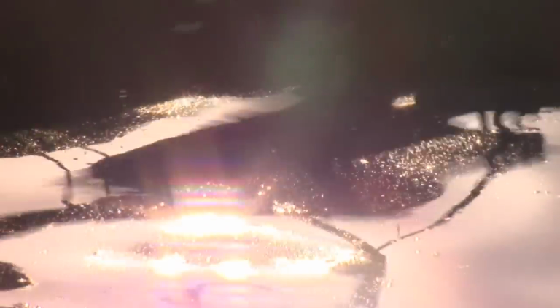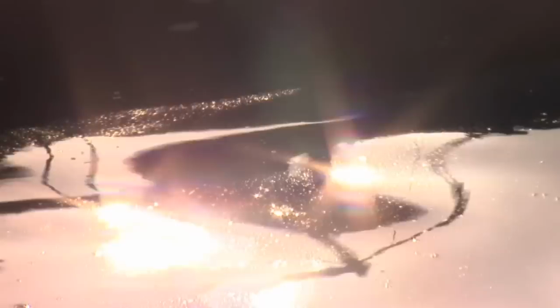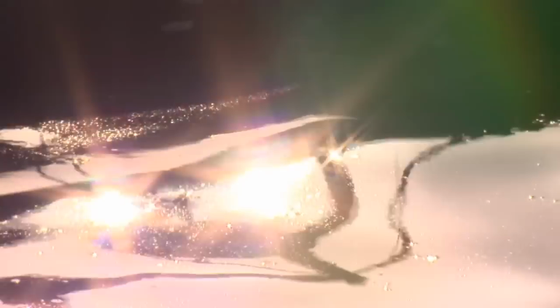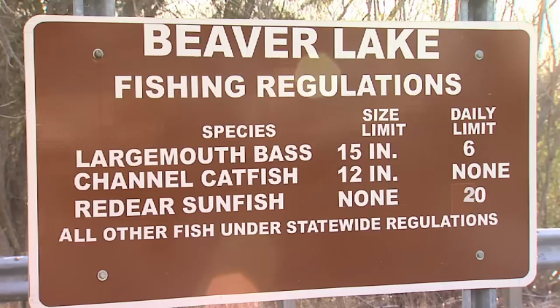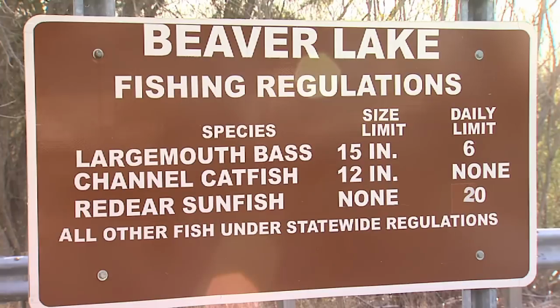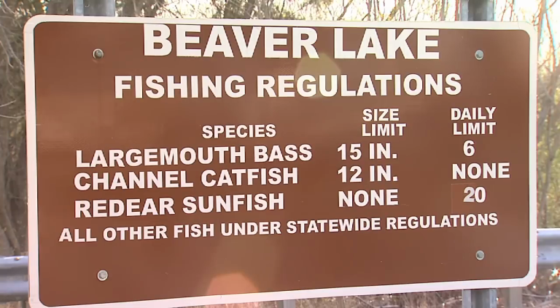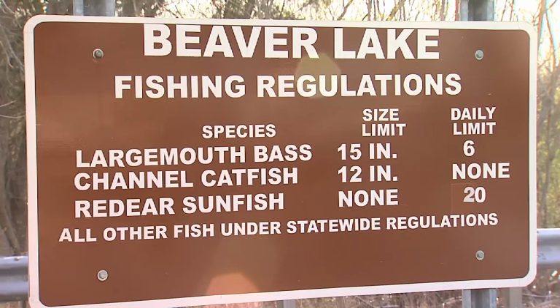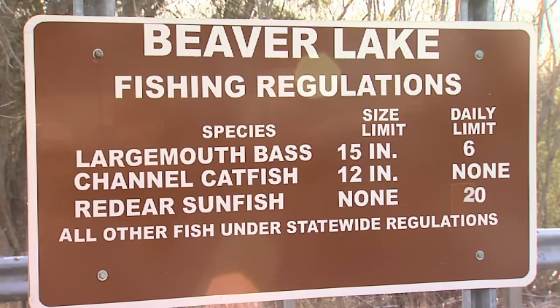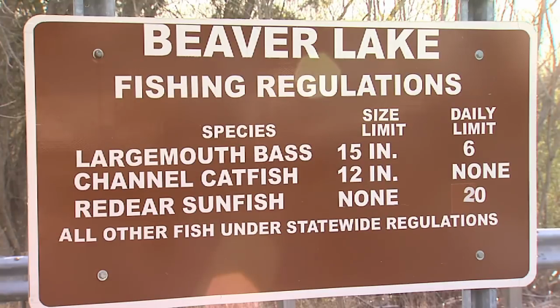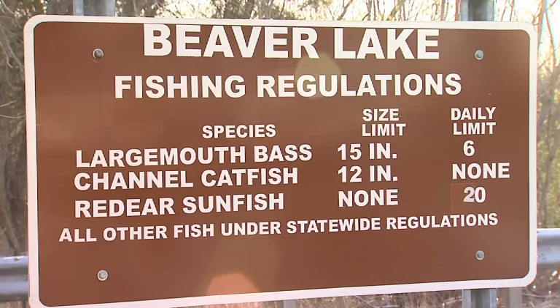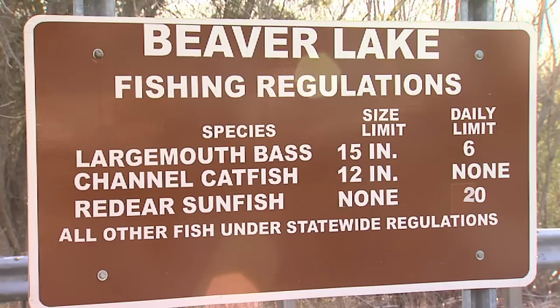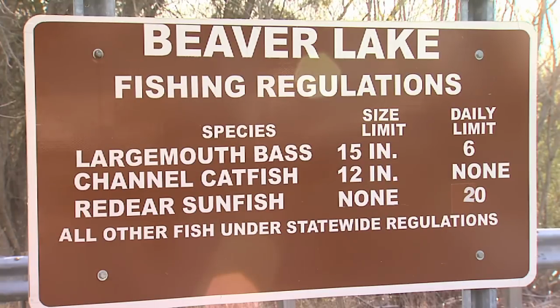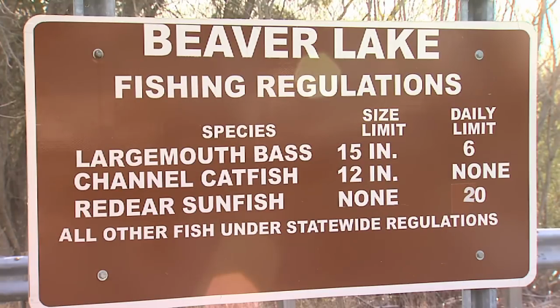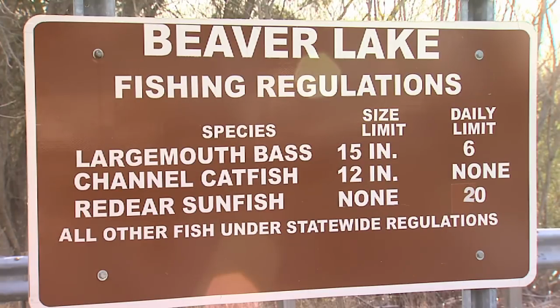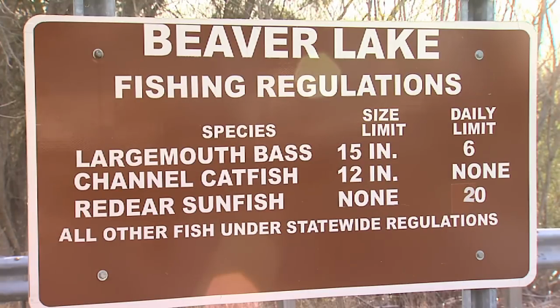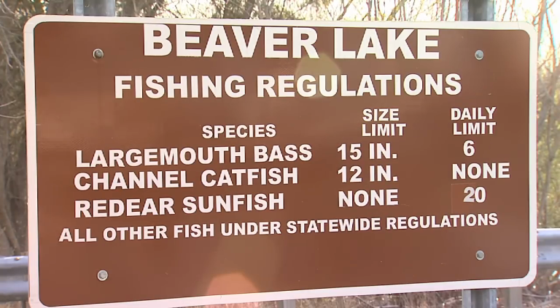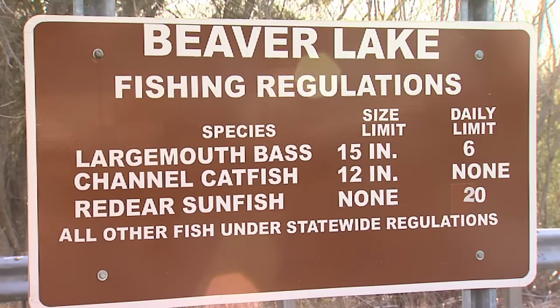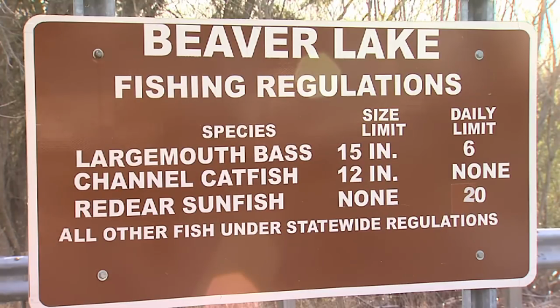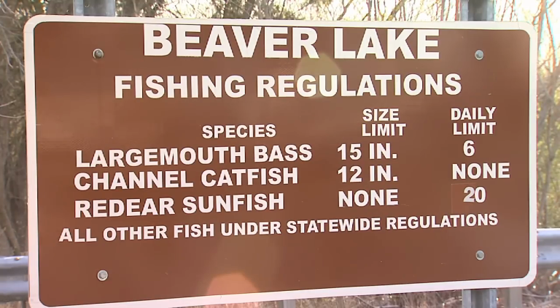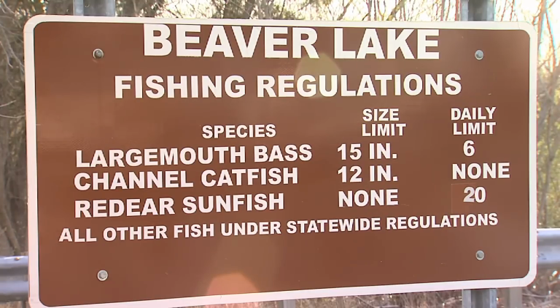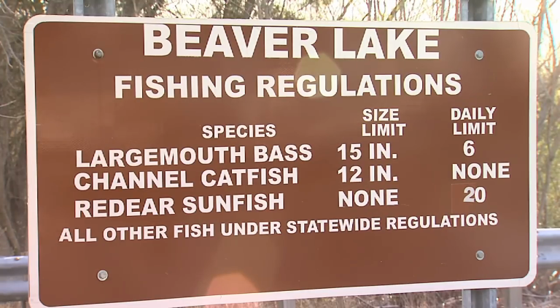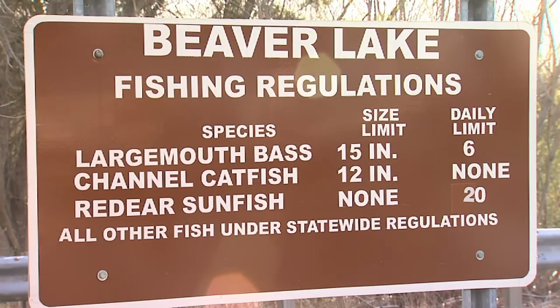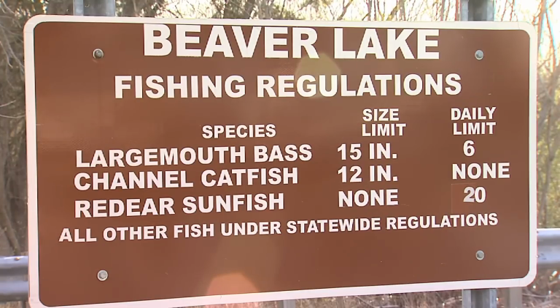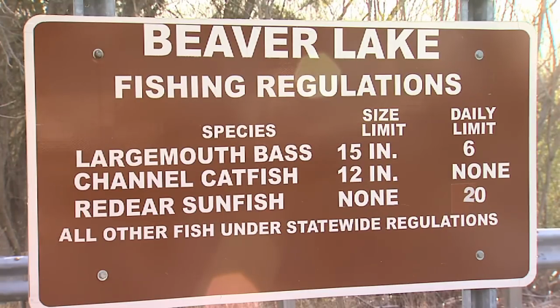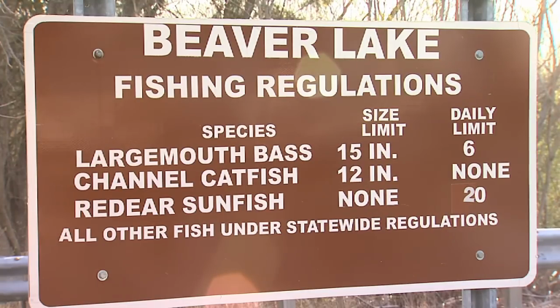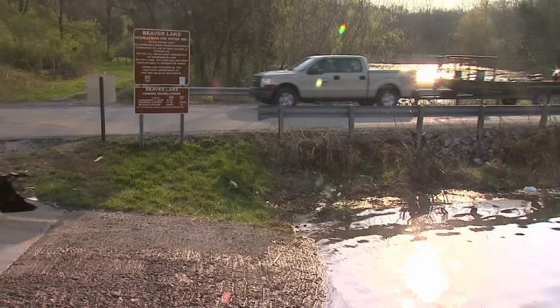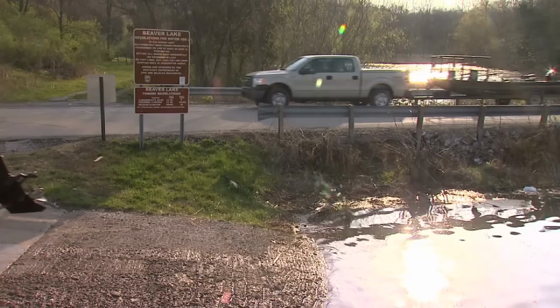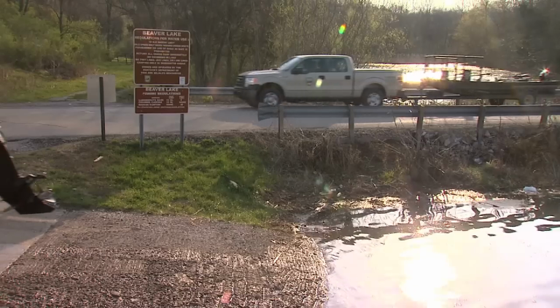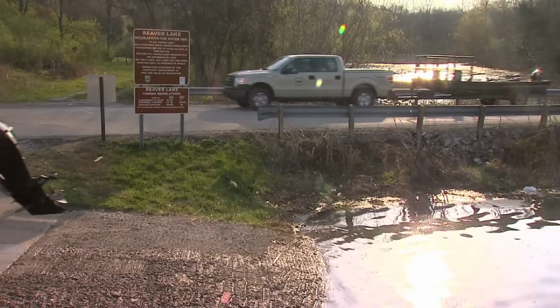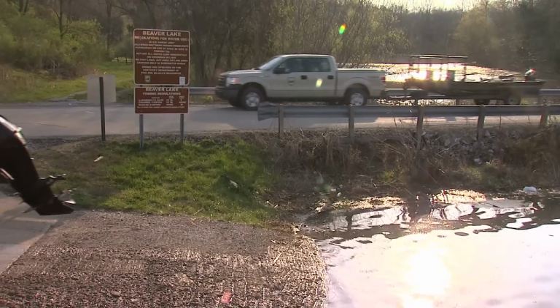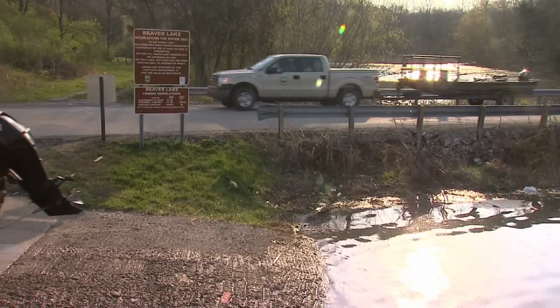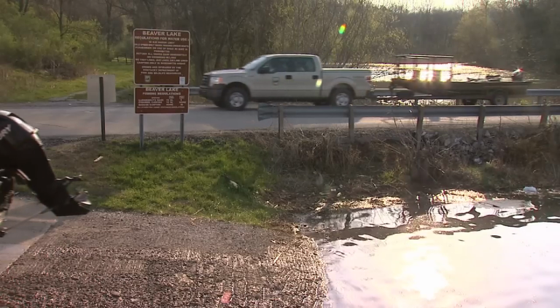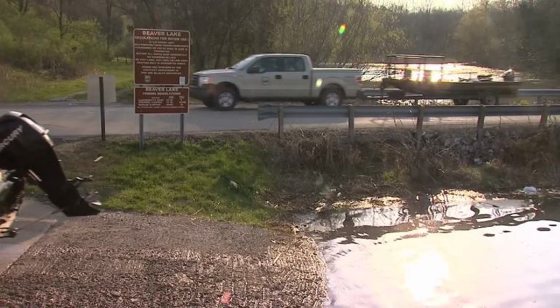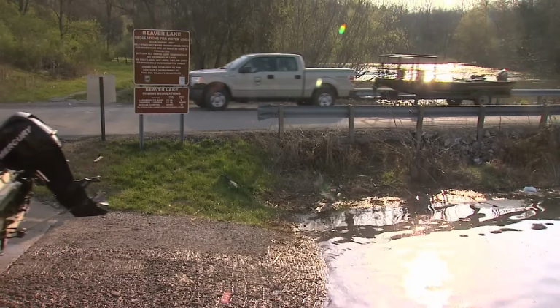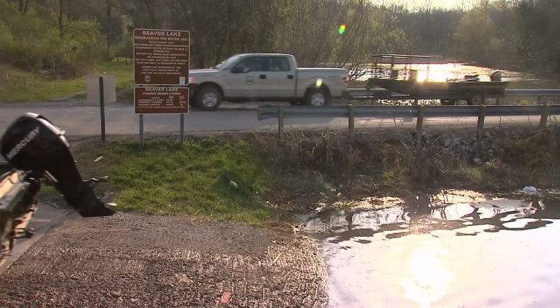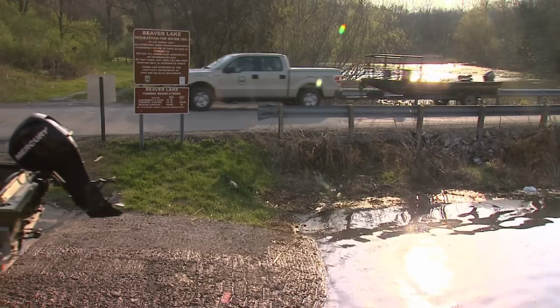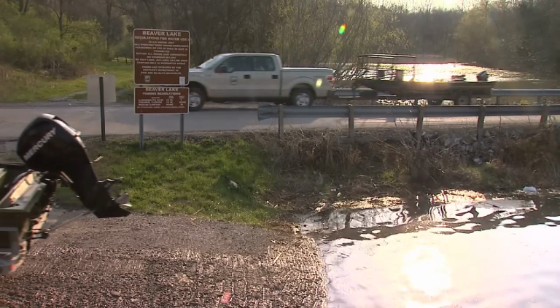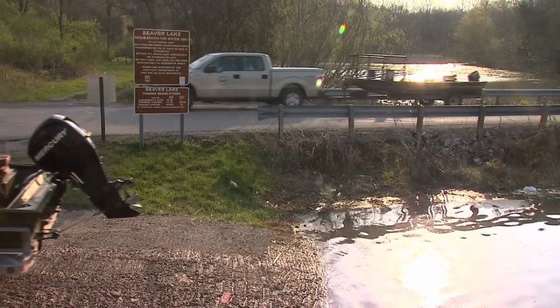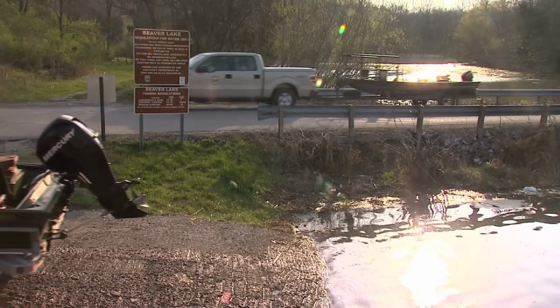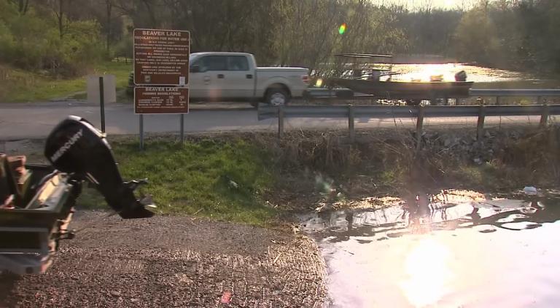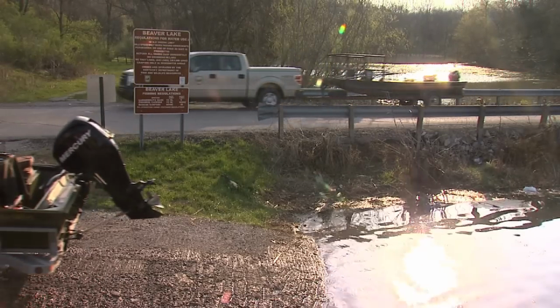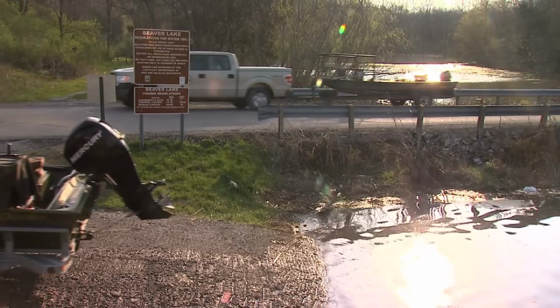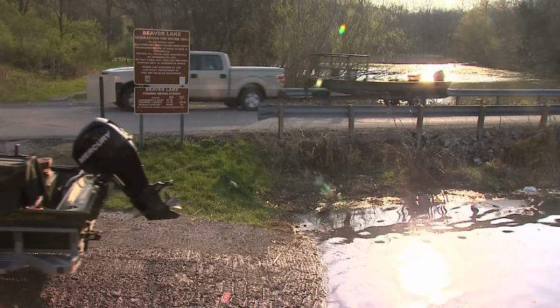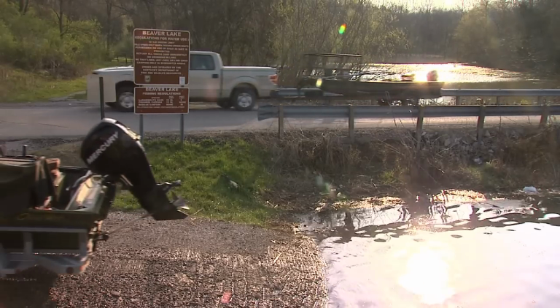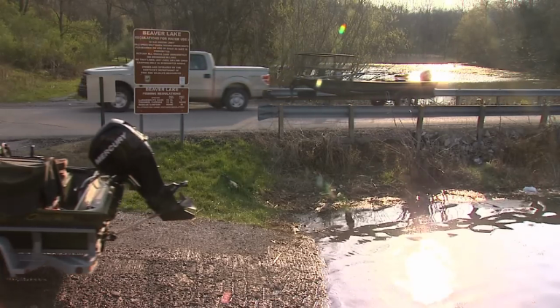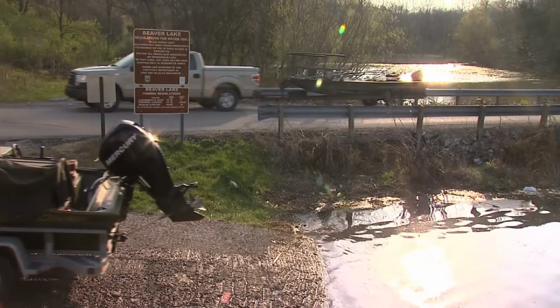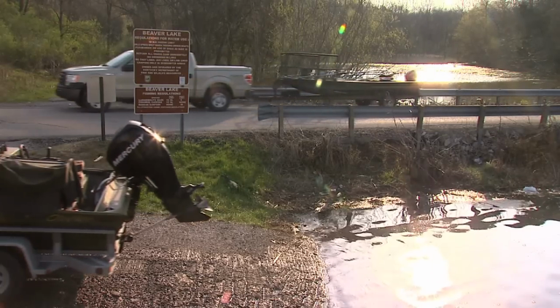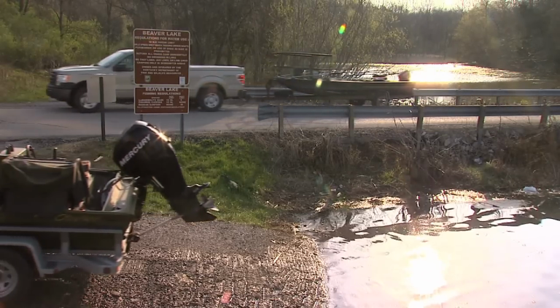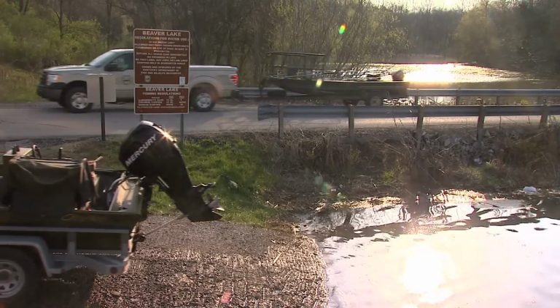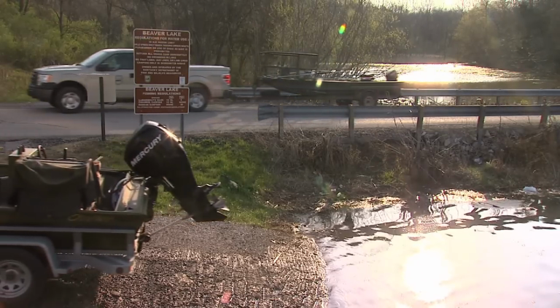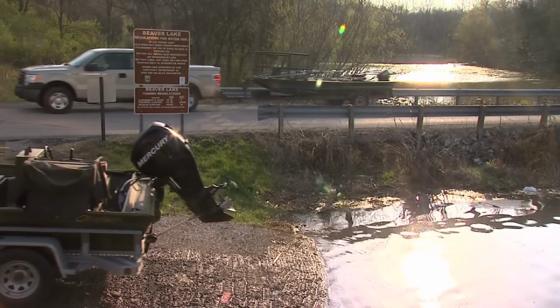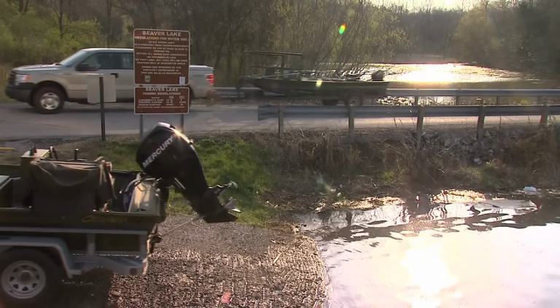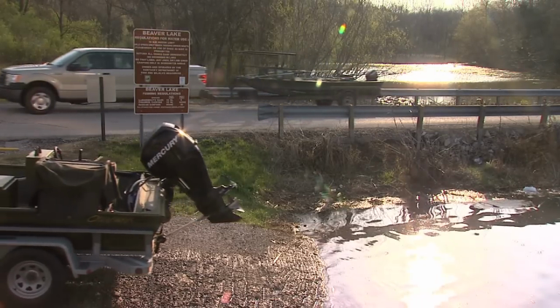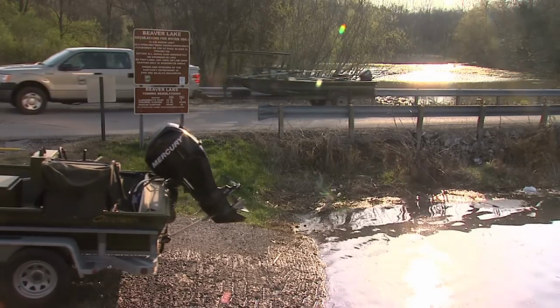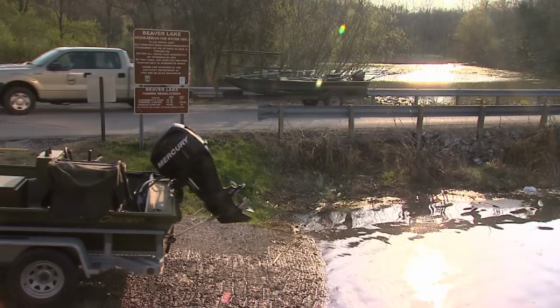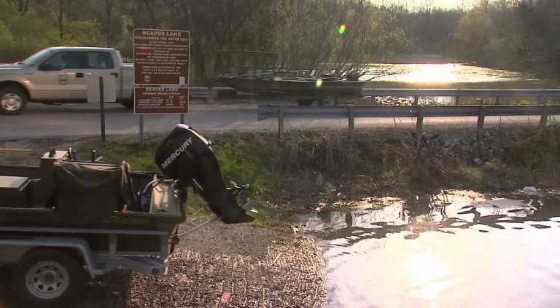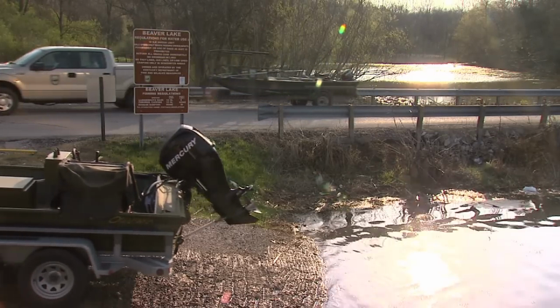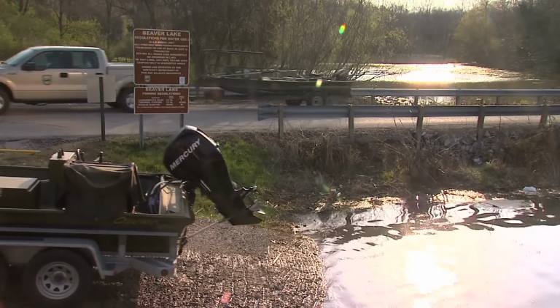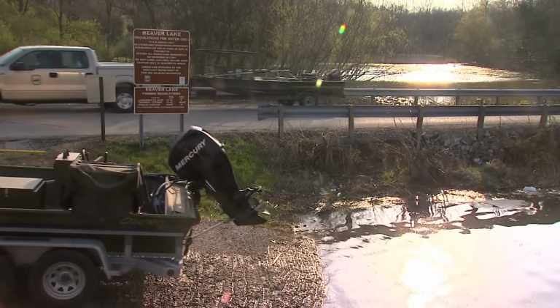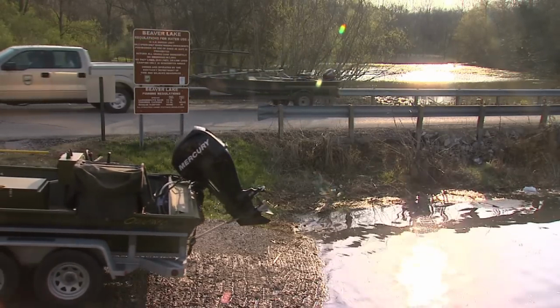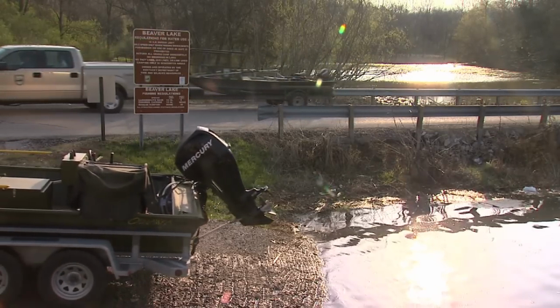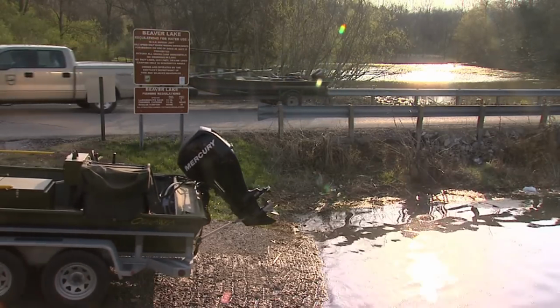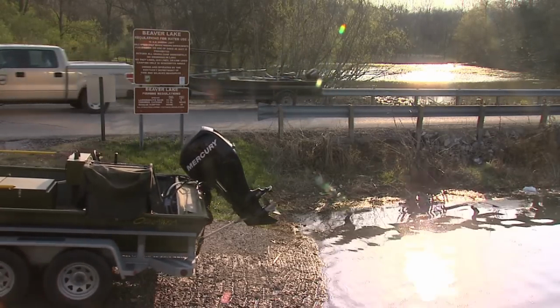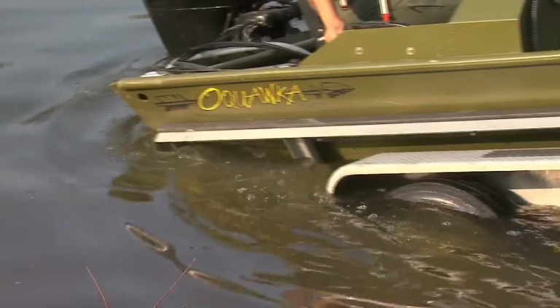This is not a huge lake — around 150 acres. We're managing it for panfish. There are redear in here, there are bluegill in here.